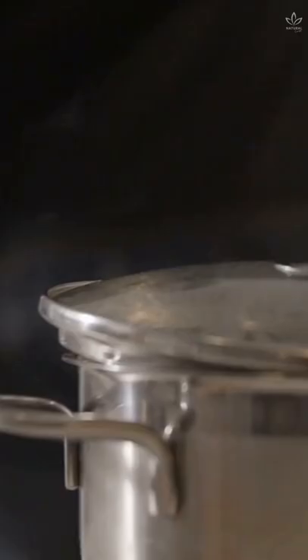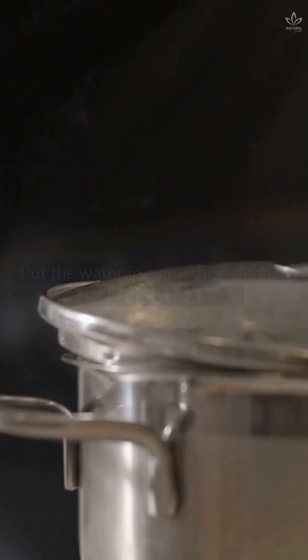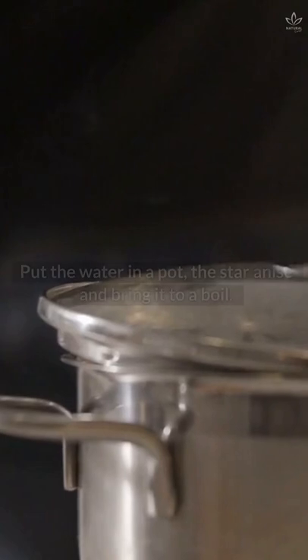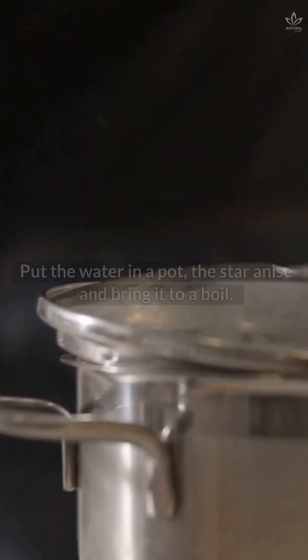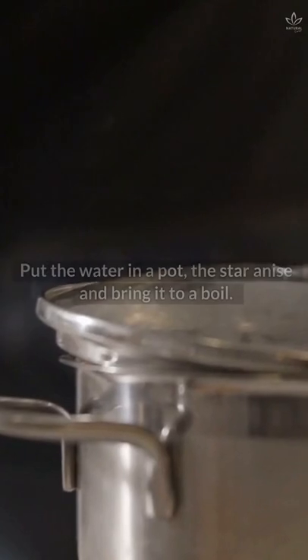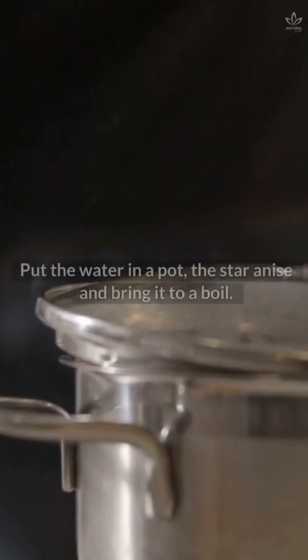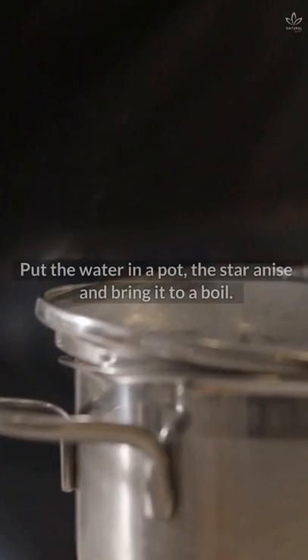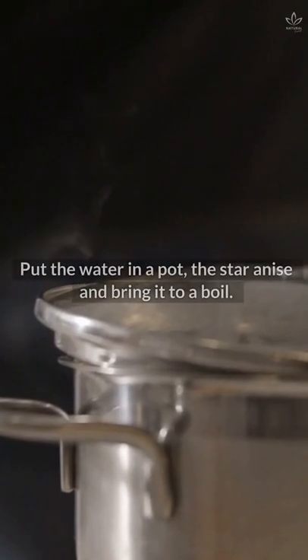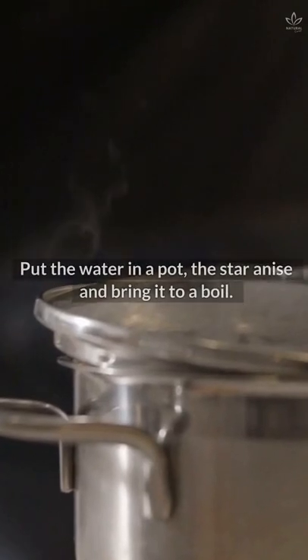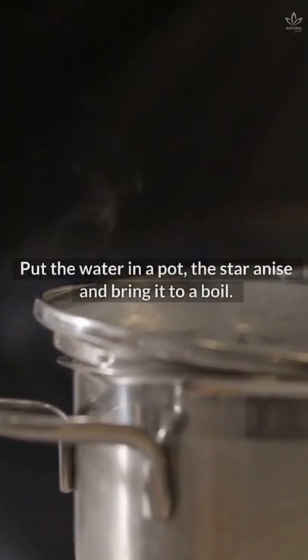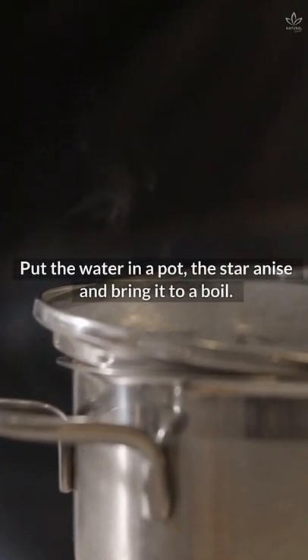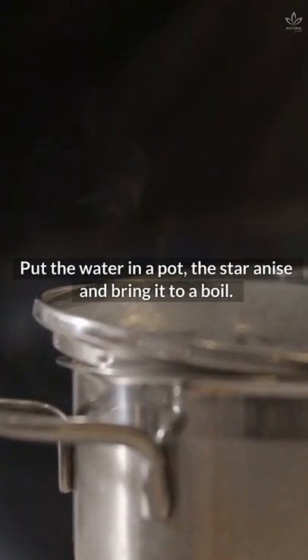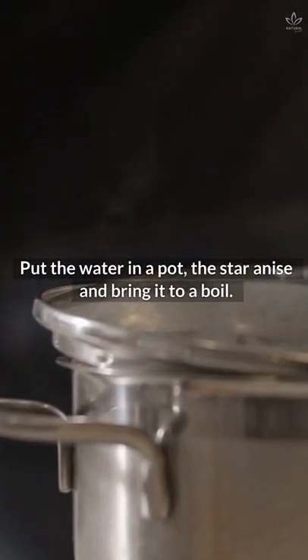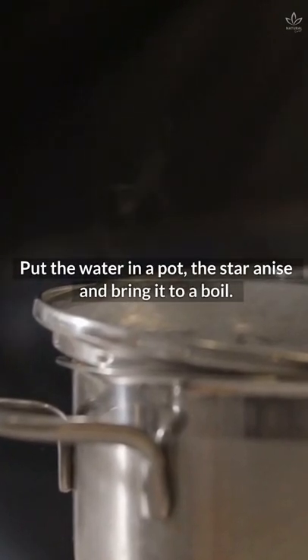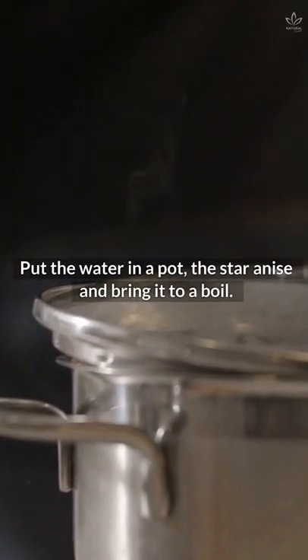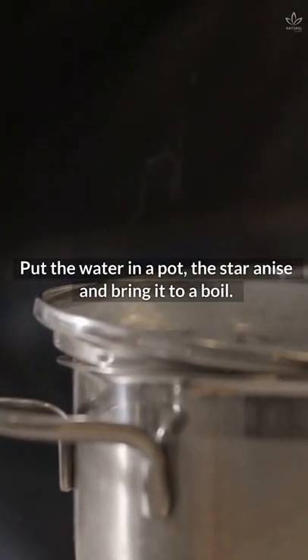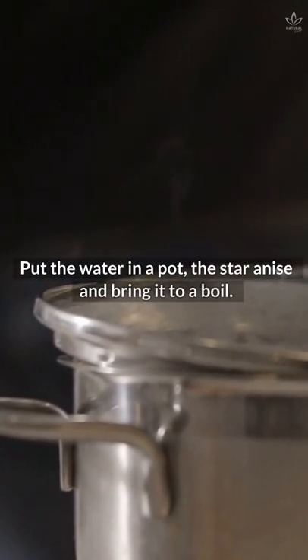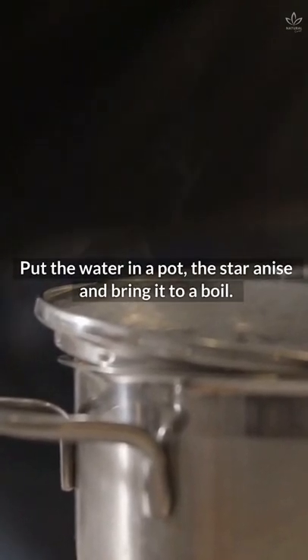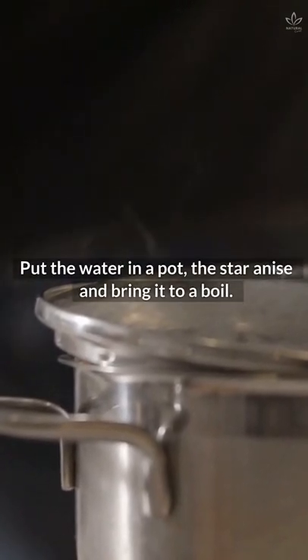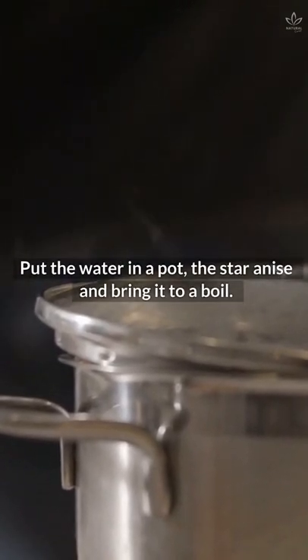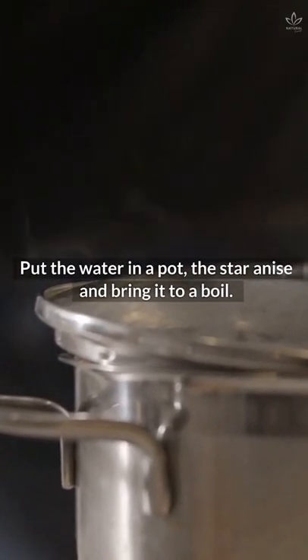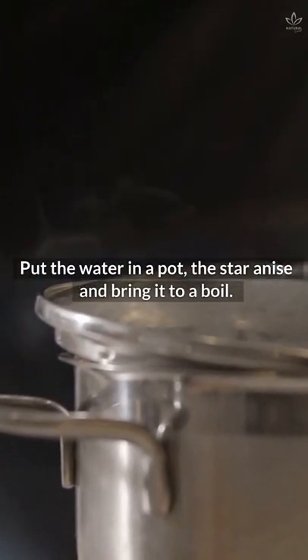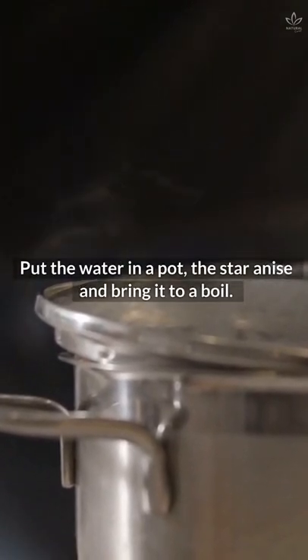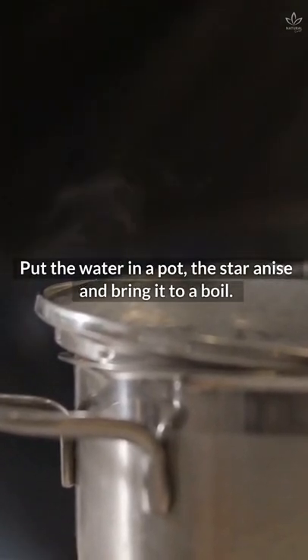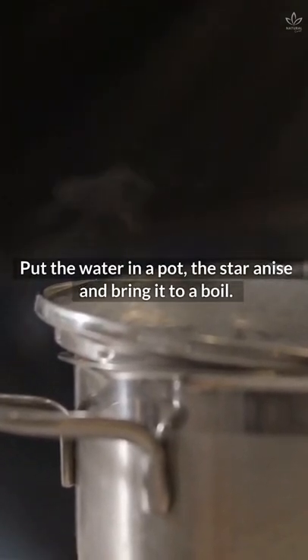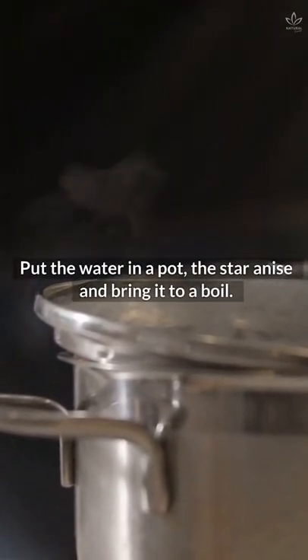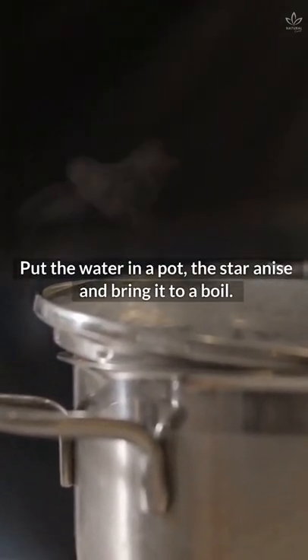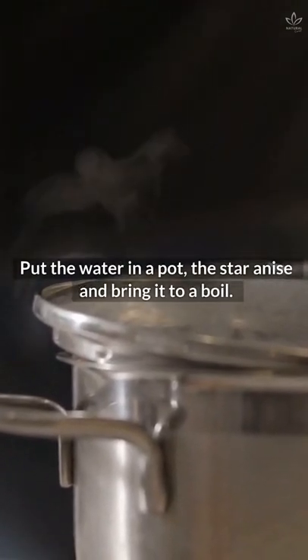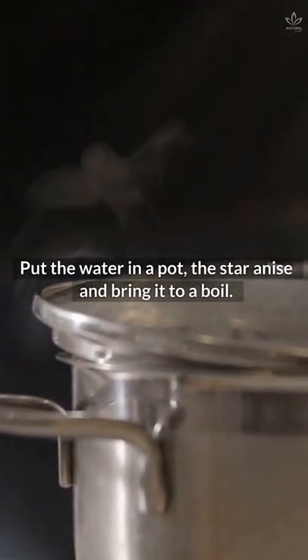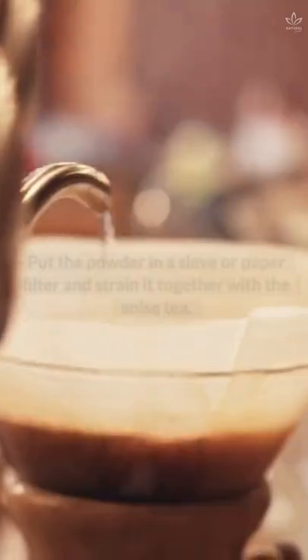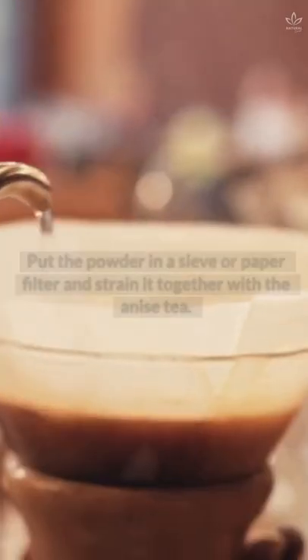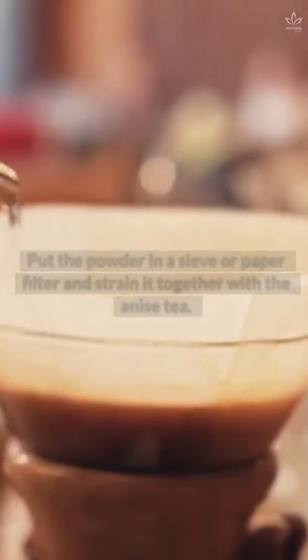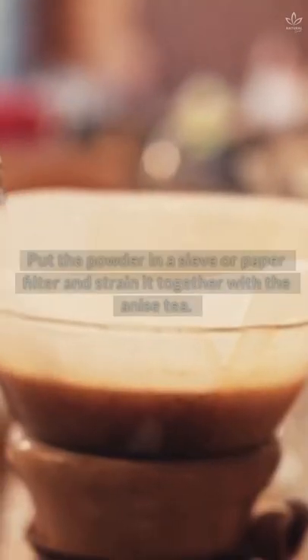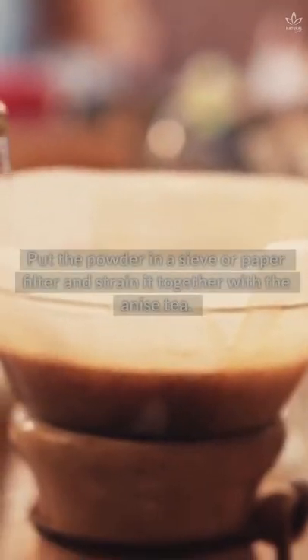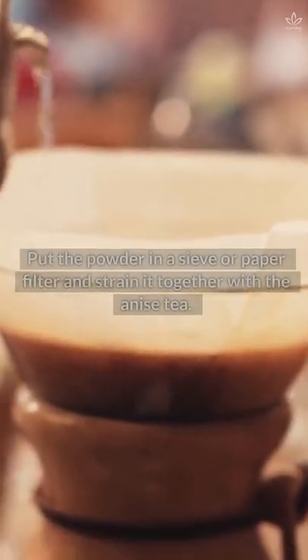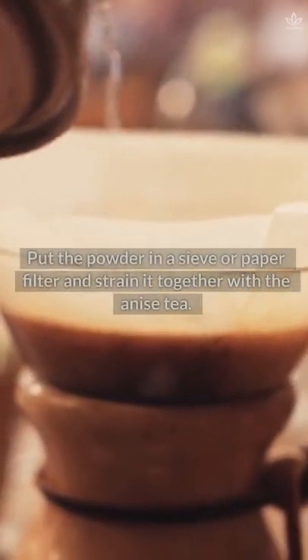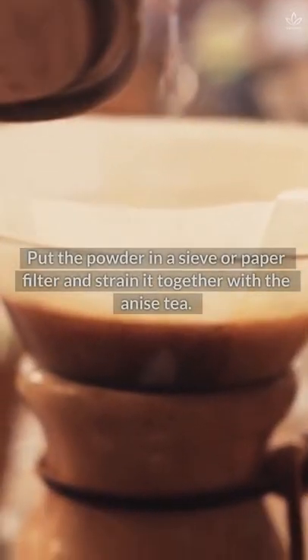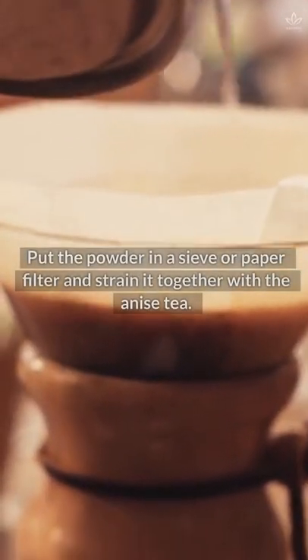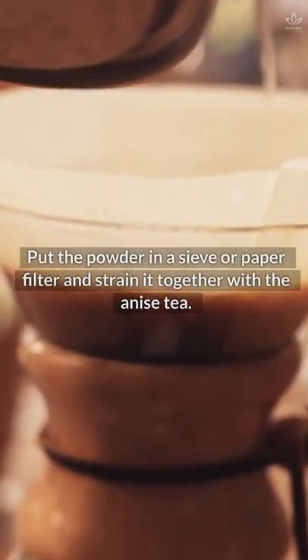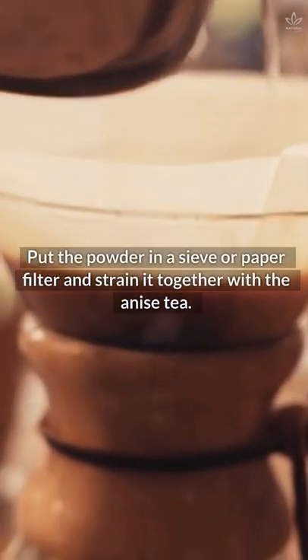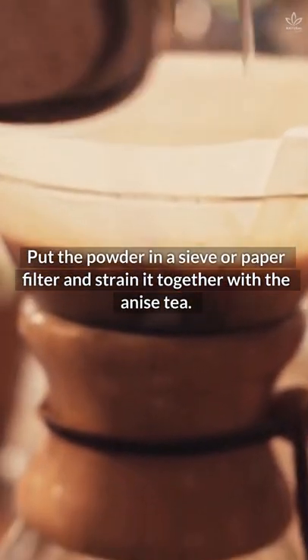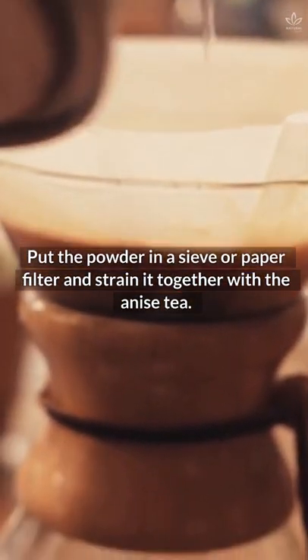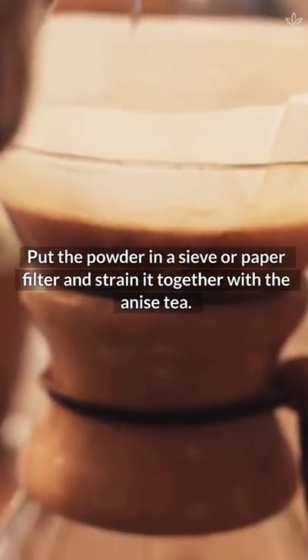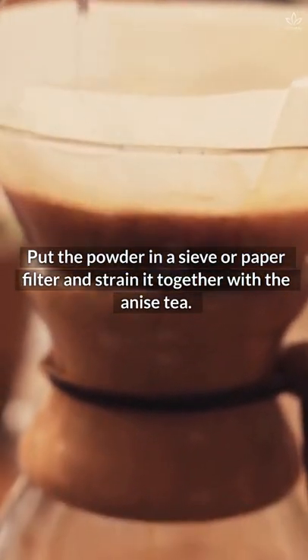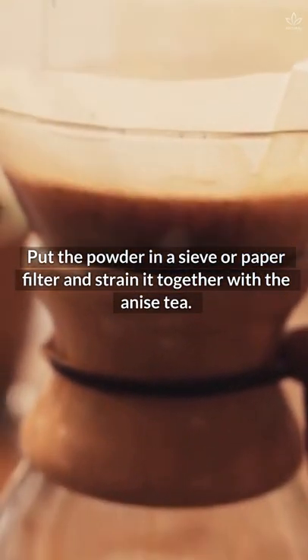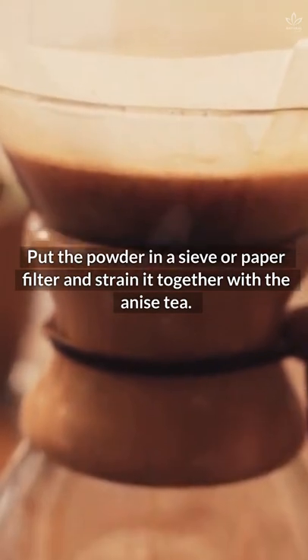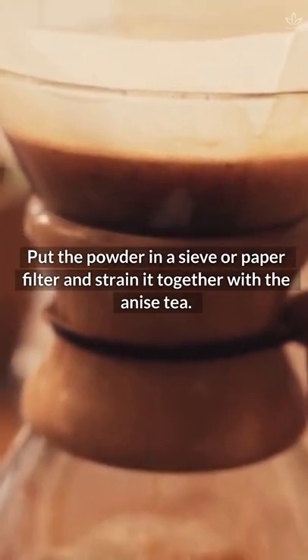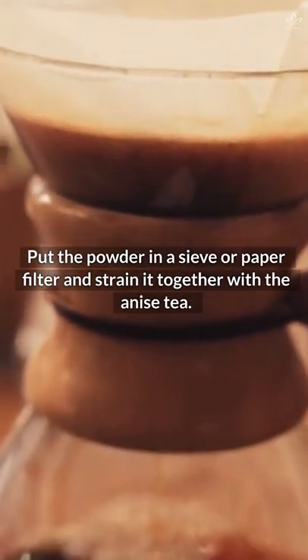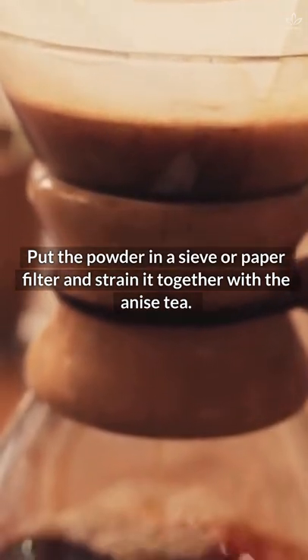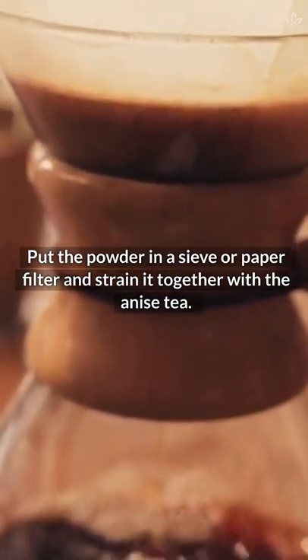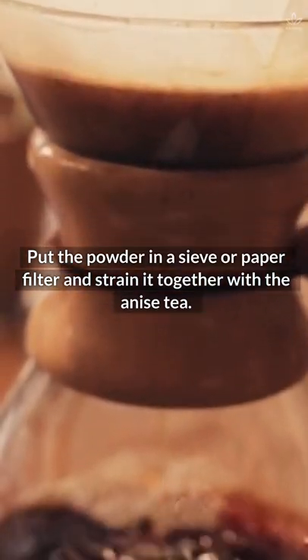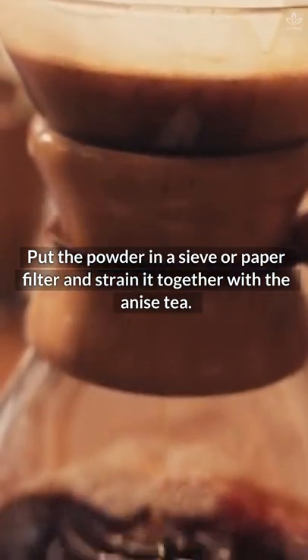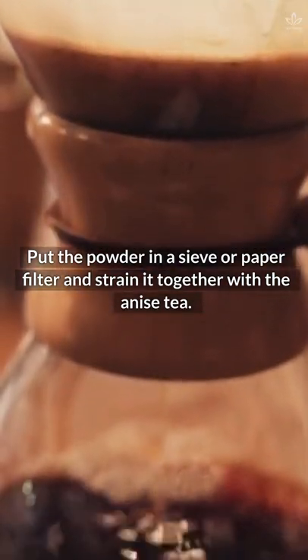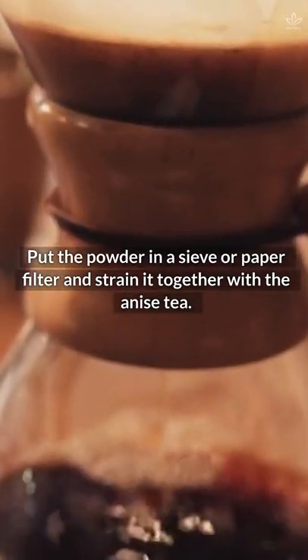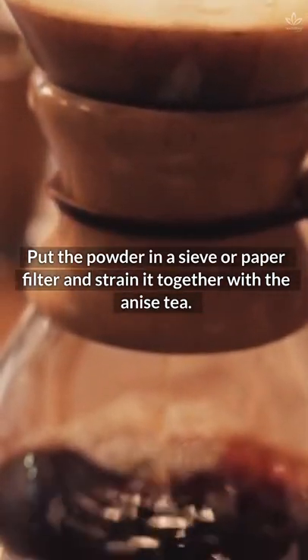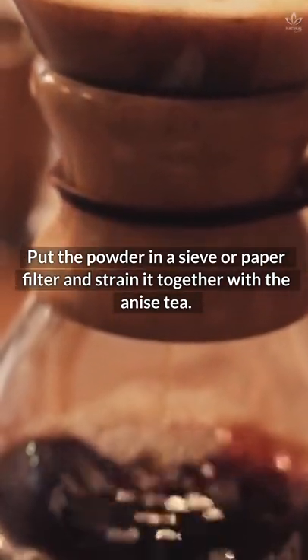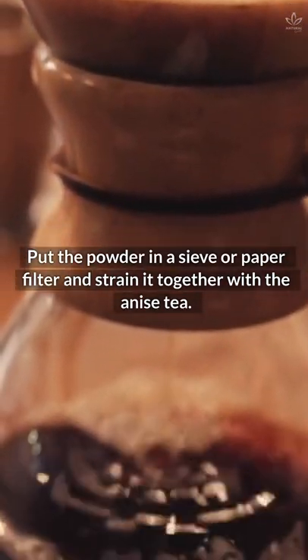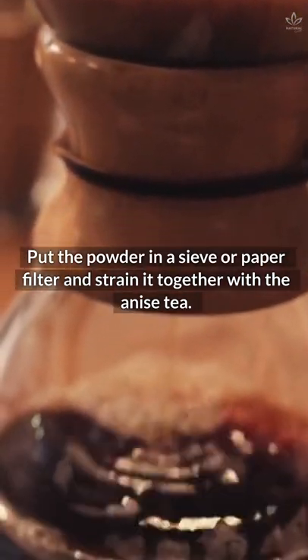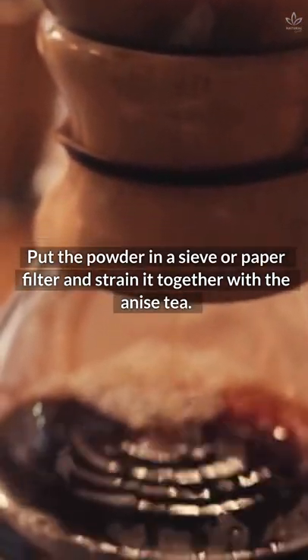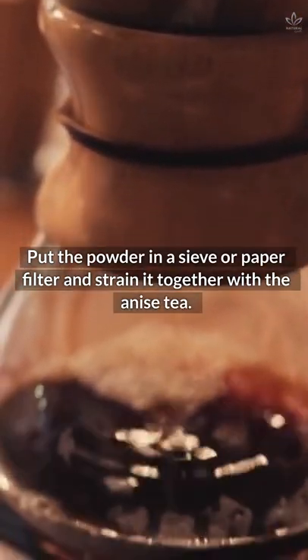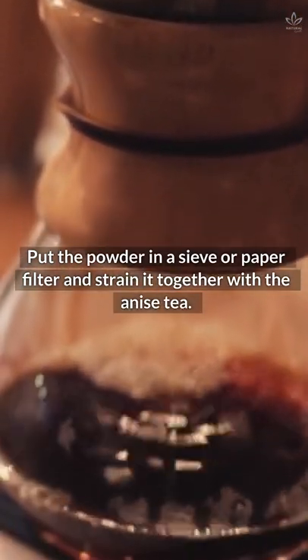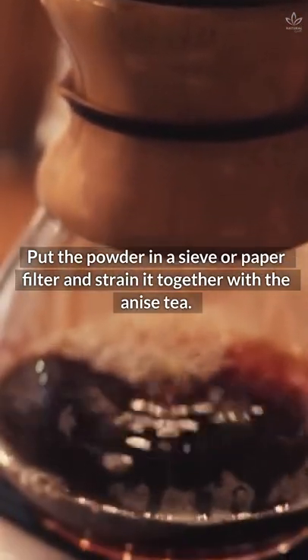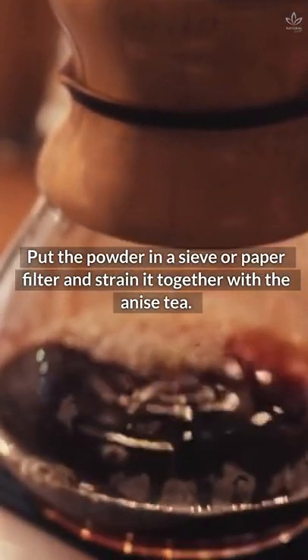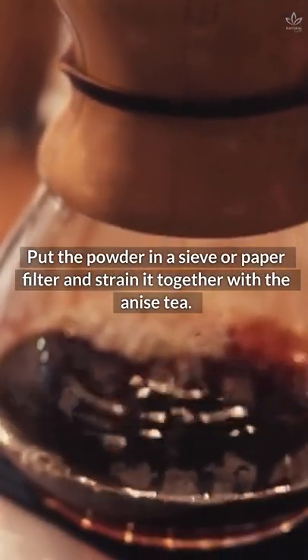Put the water in the pot with the star anise and bring it to a boil. Then put the coffee powder in a sieve or paper filter and strain it together with the anise tea.